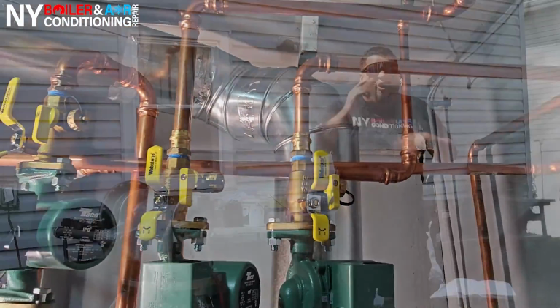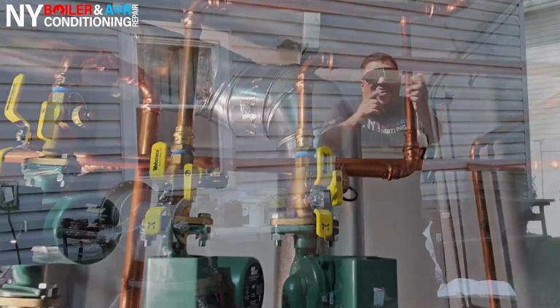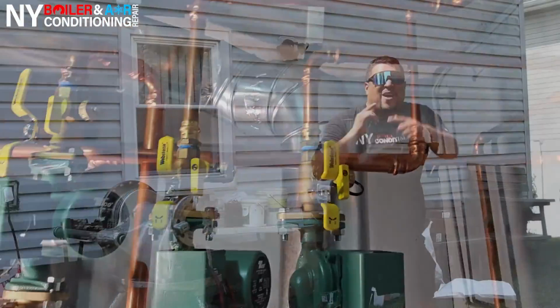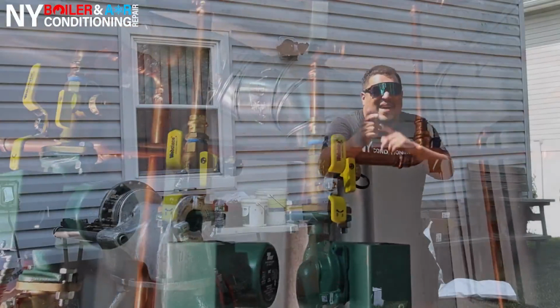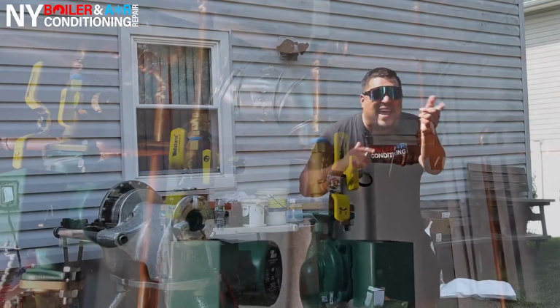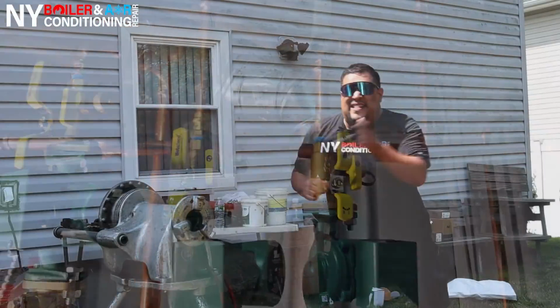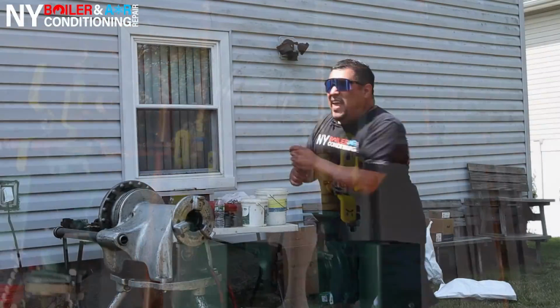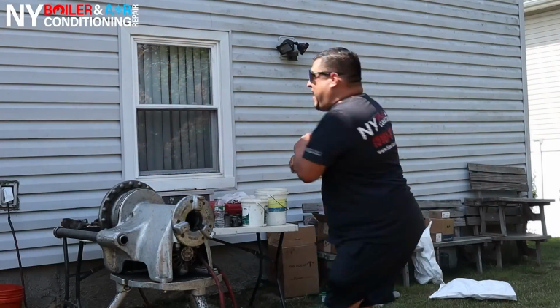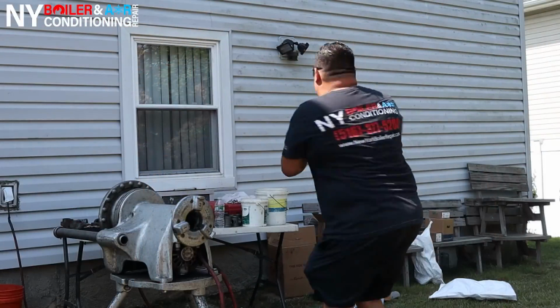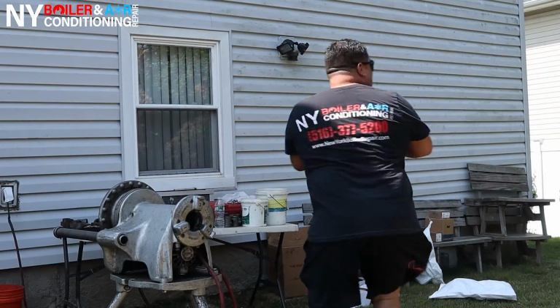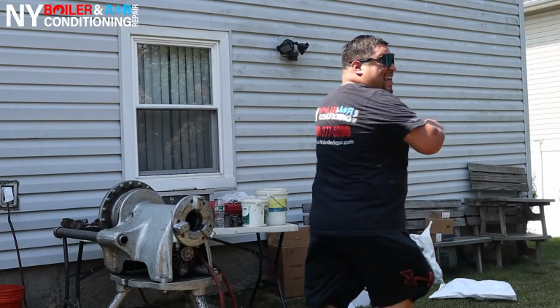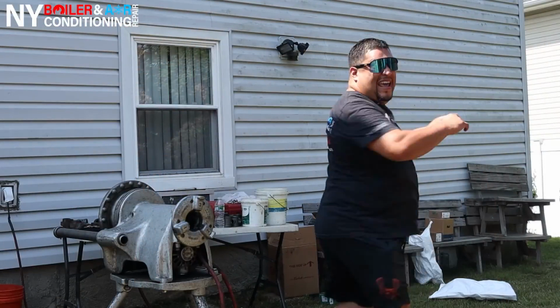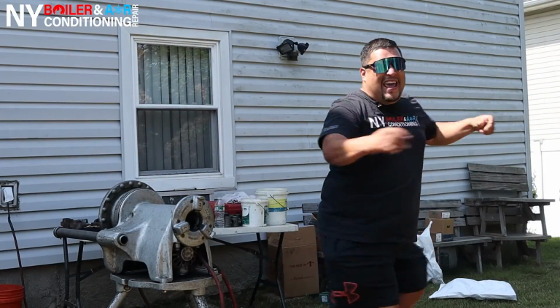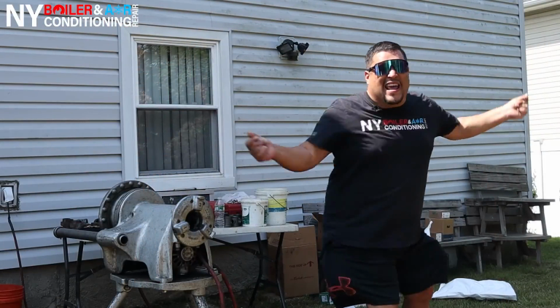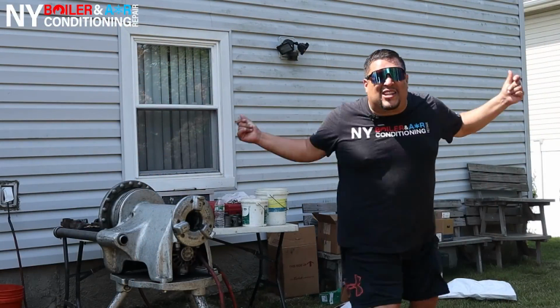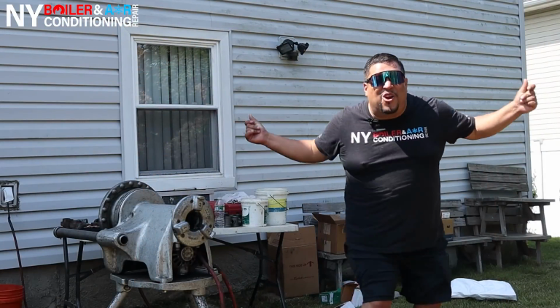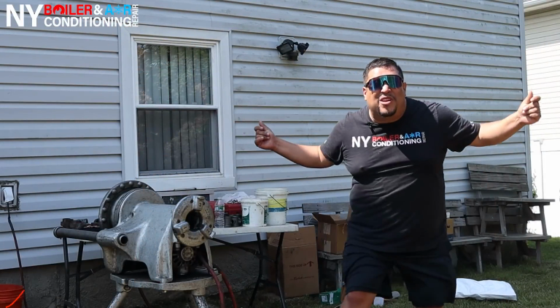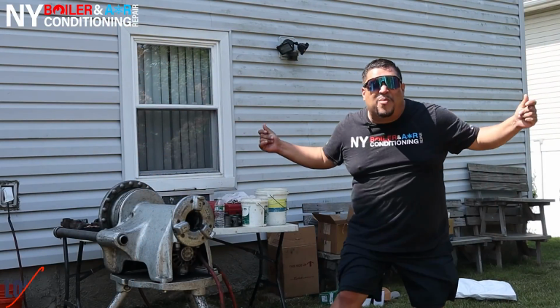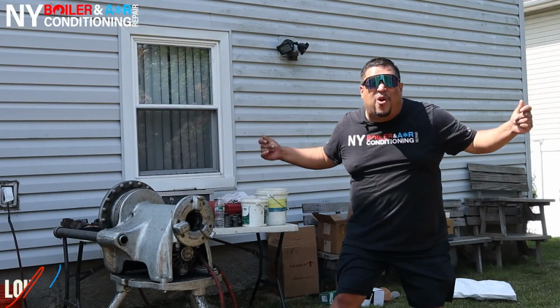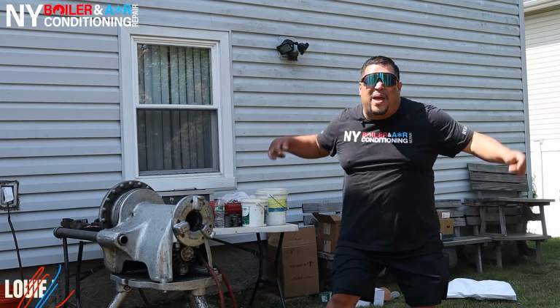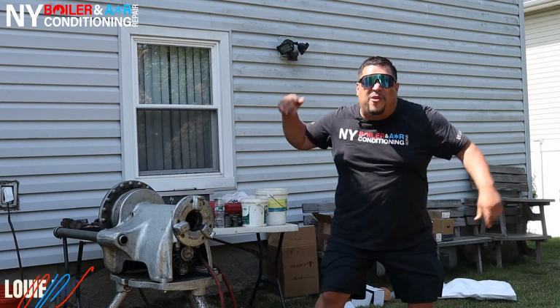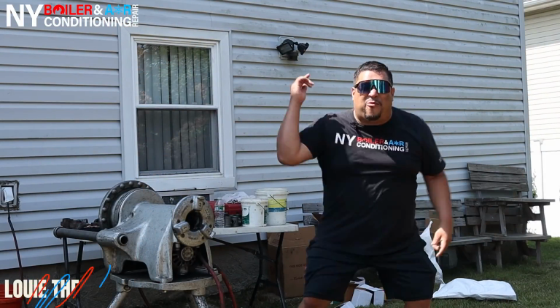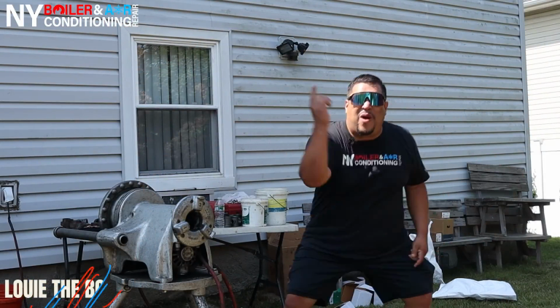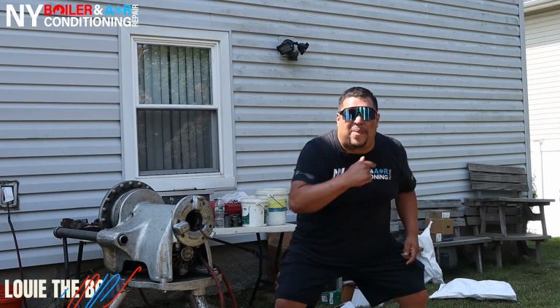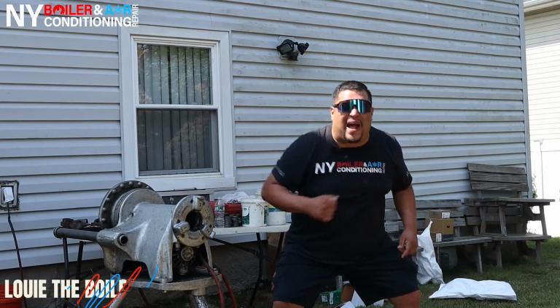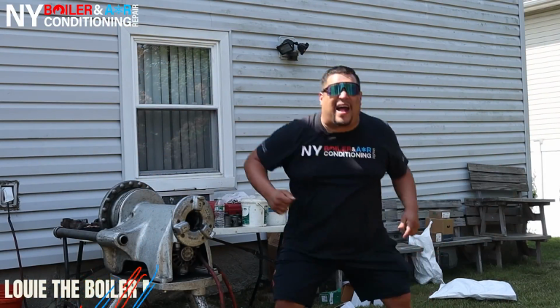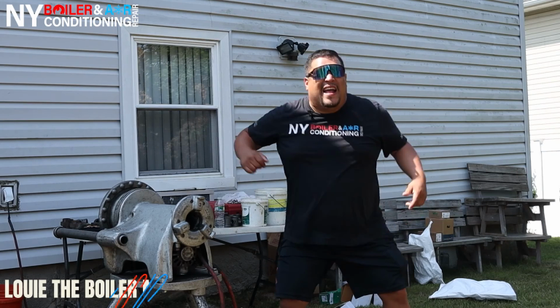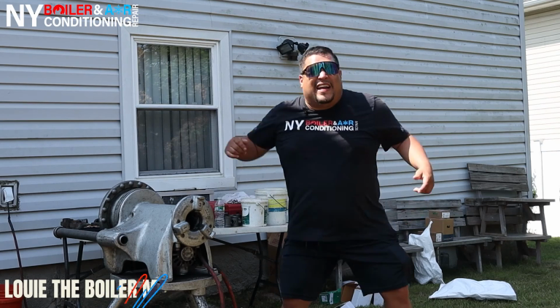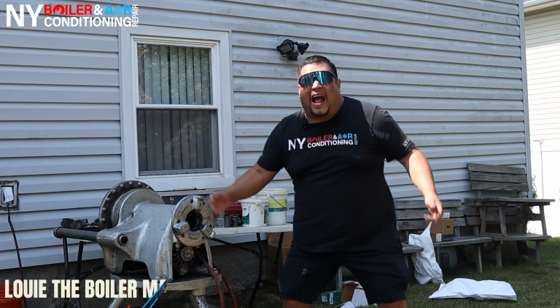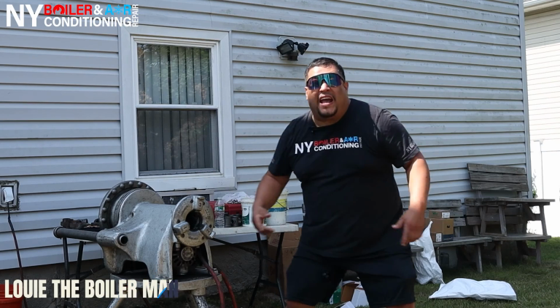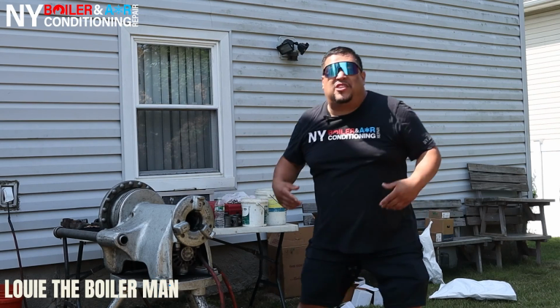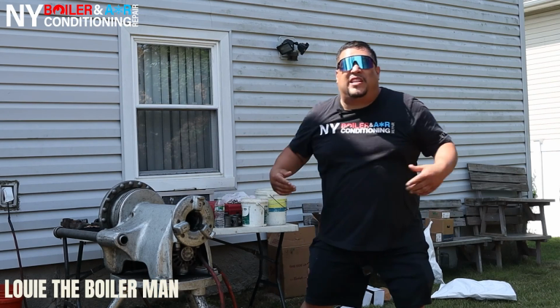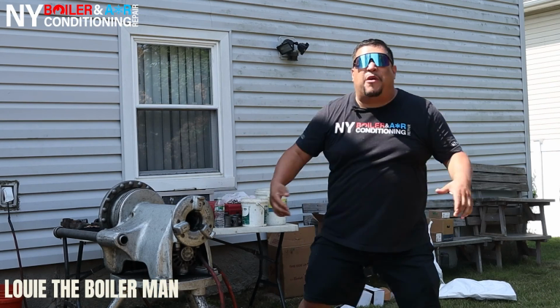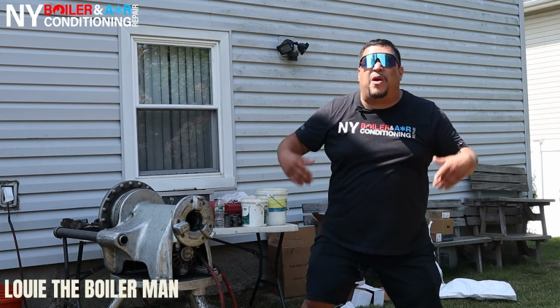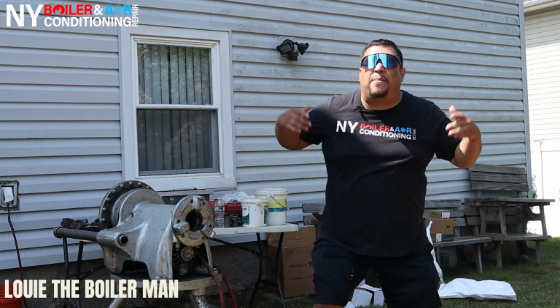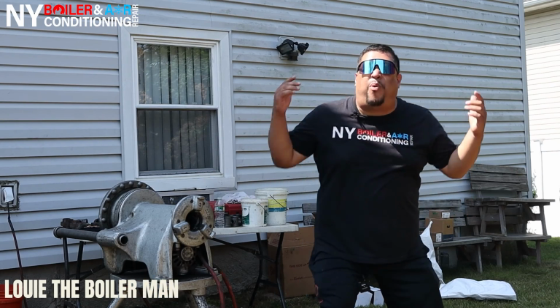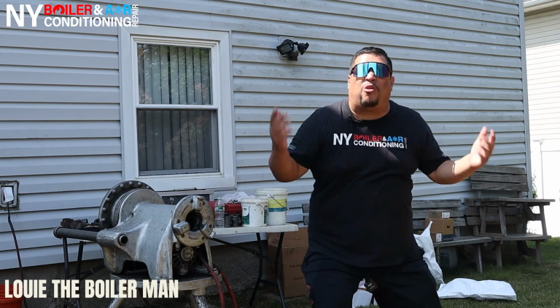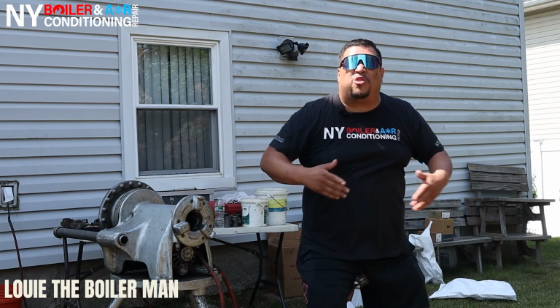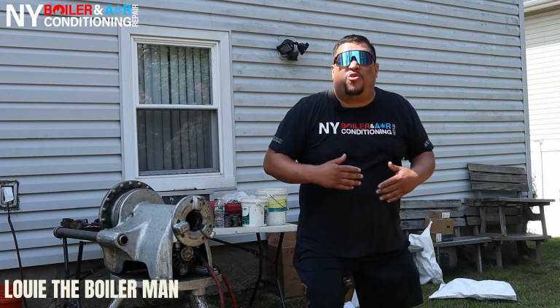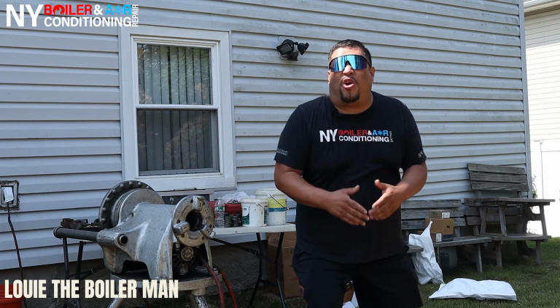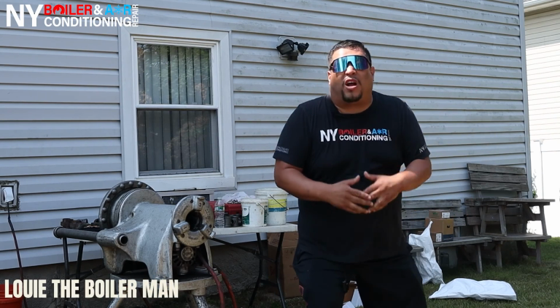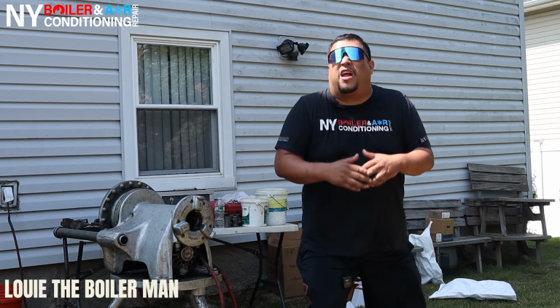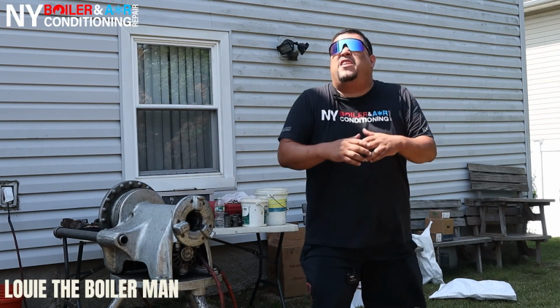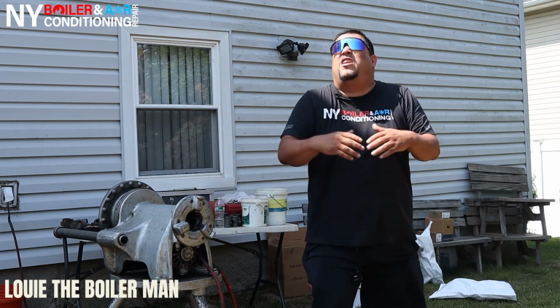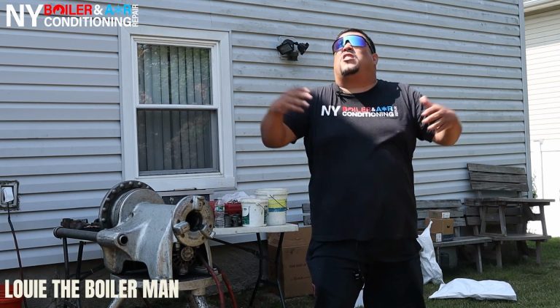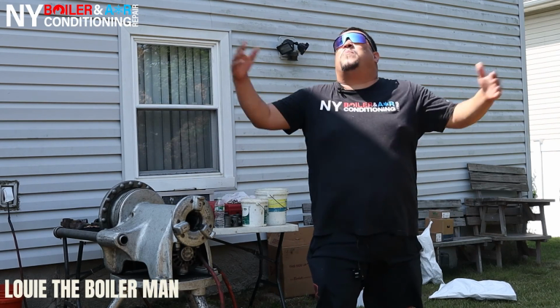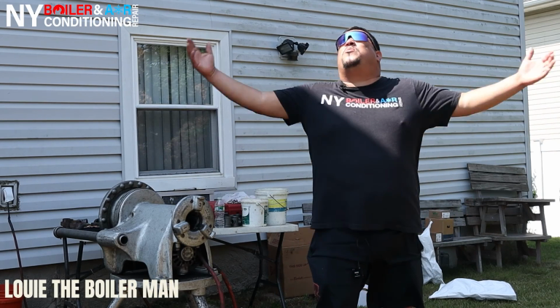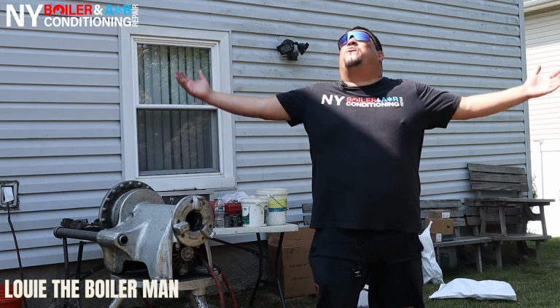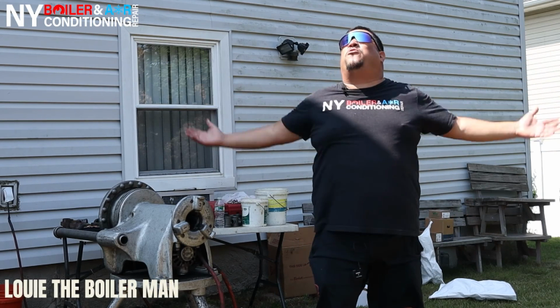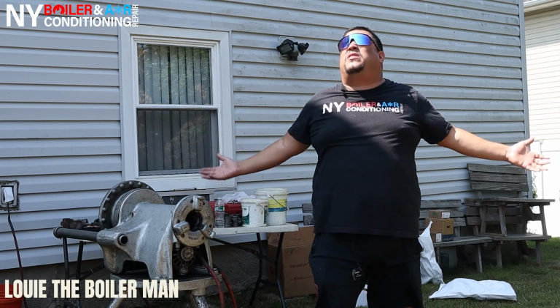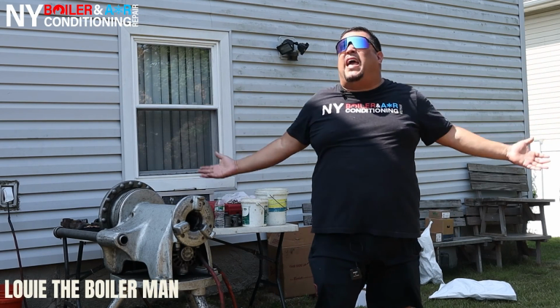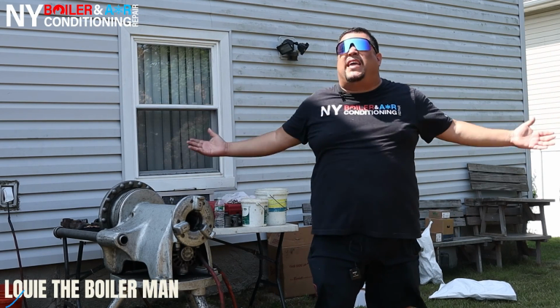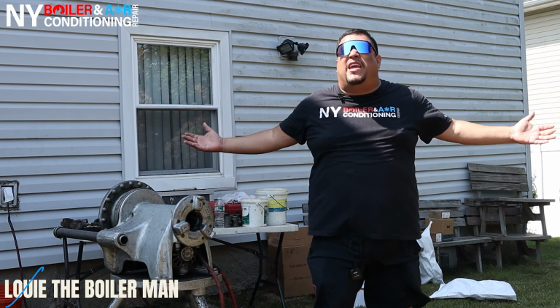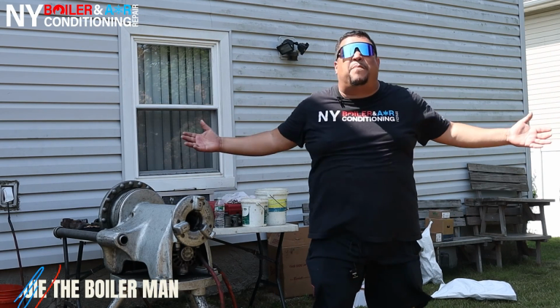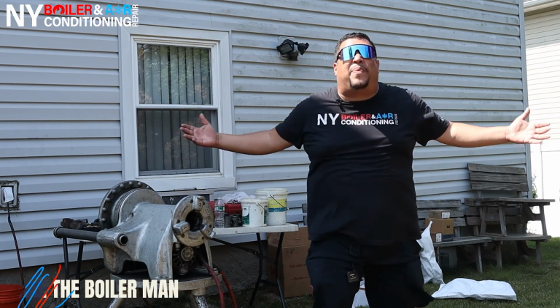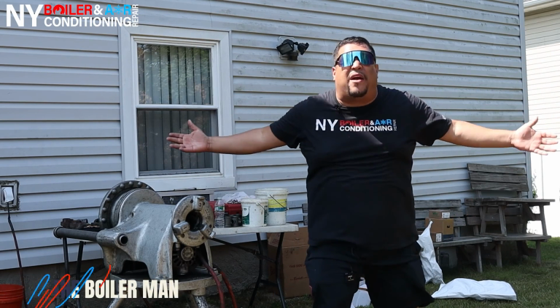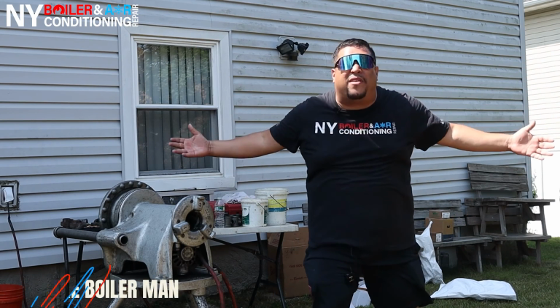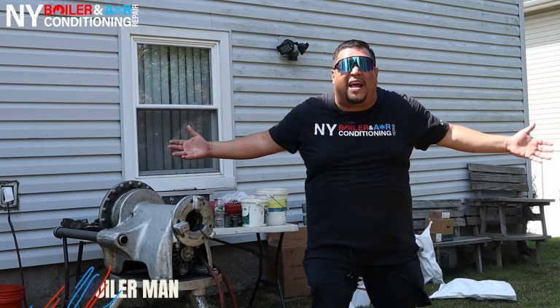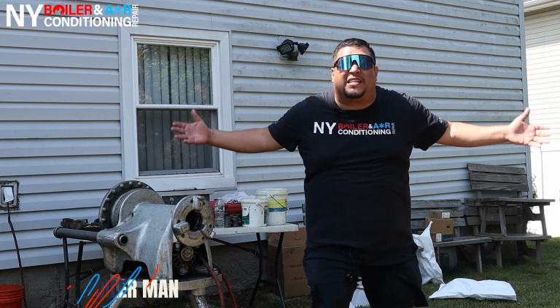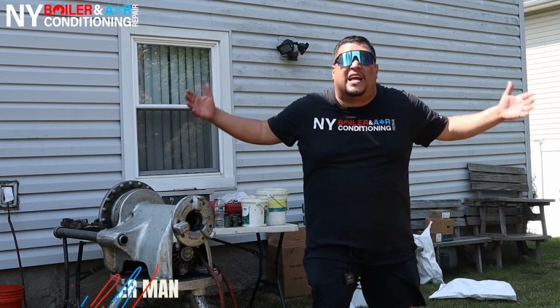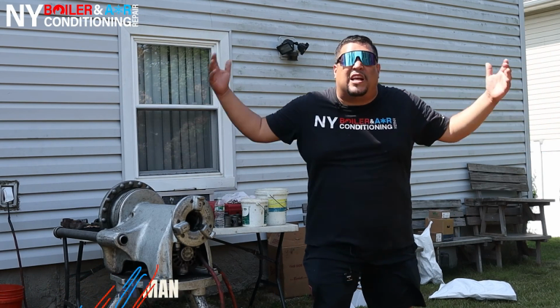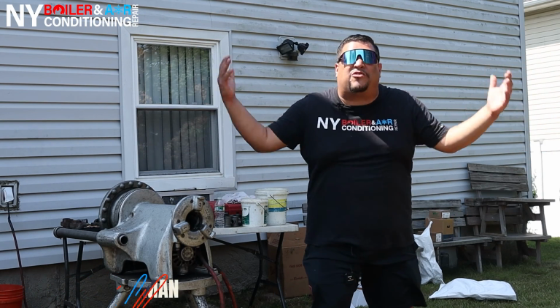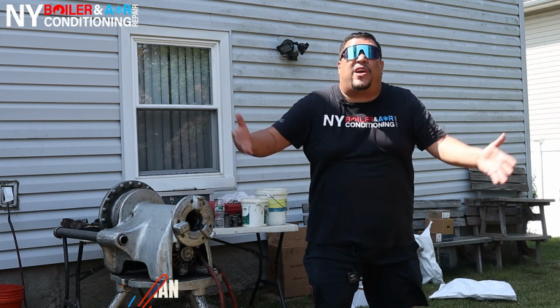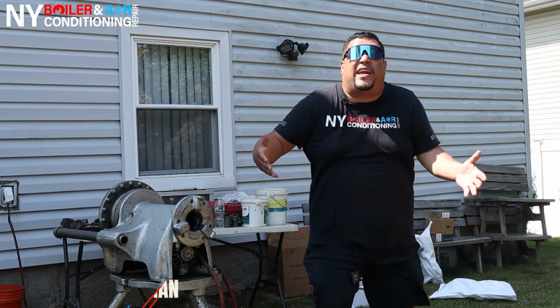Oye mi gente! It's Louis the Boilerman, huepa! Guys, today we're in Boulder, New York. Another beautiful day here in paradise.